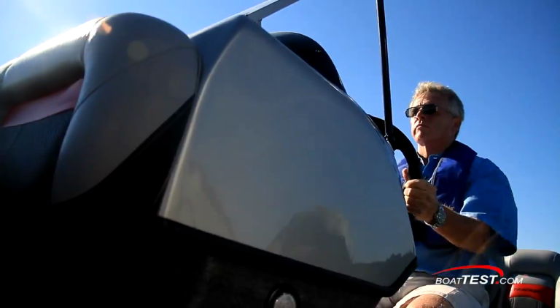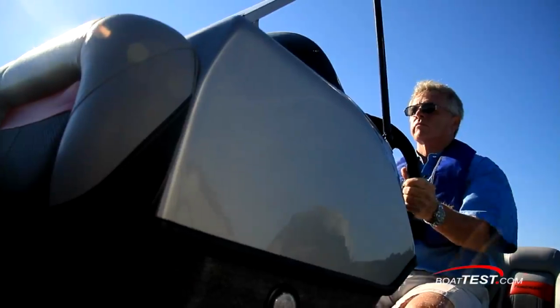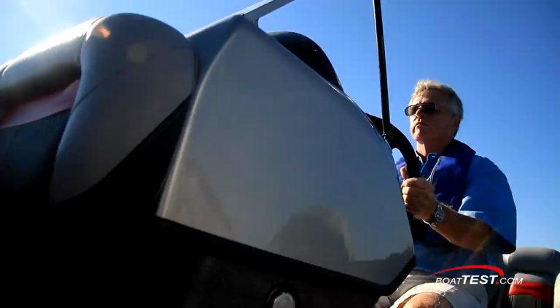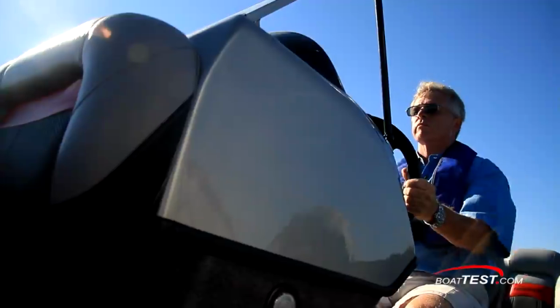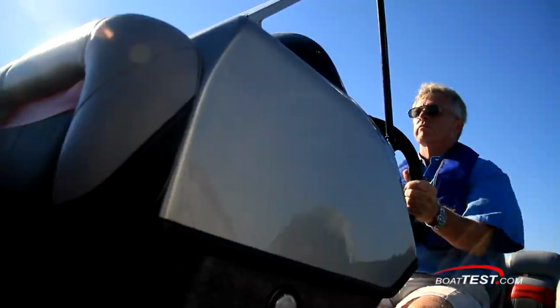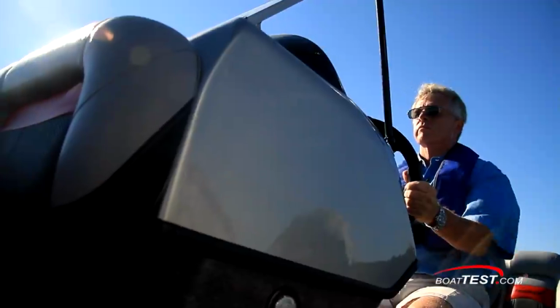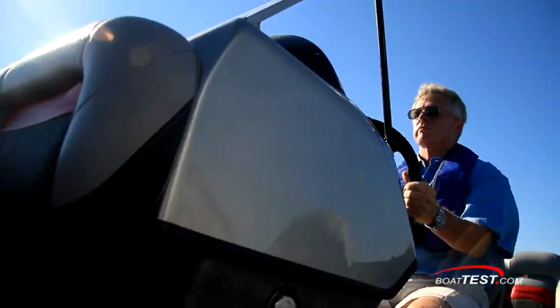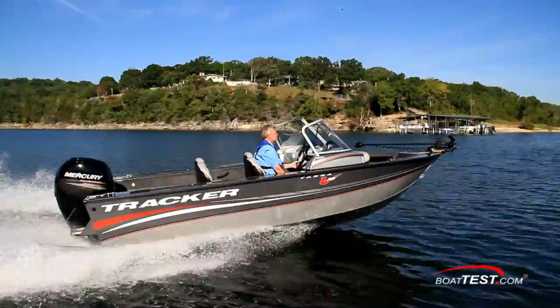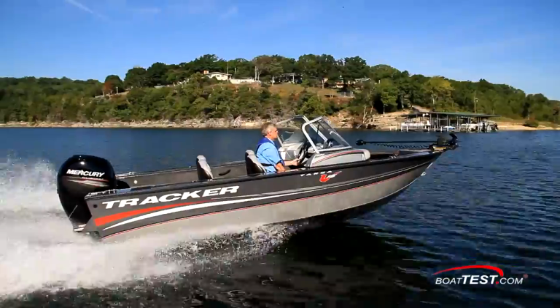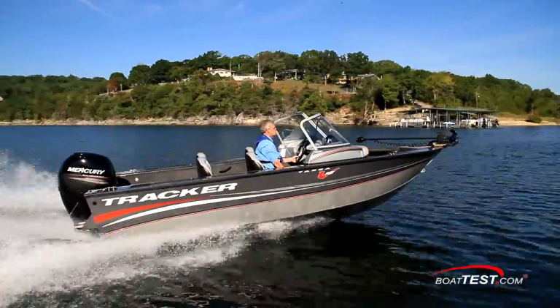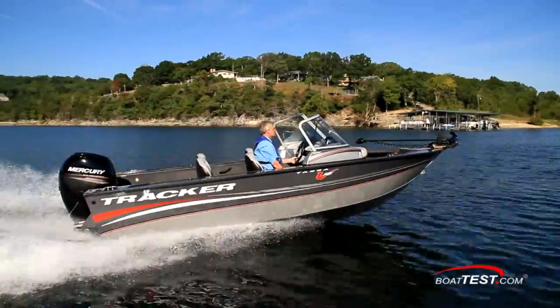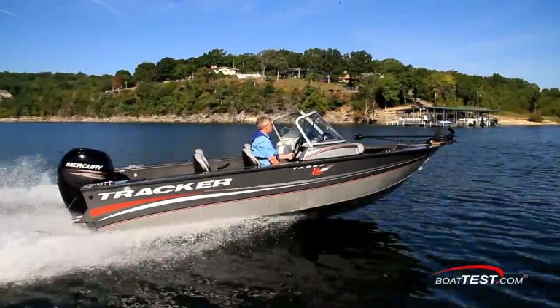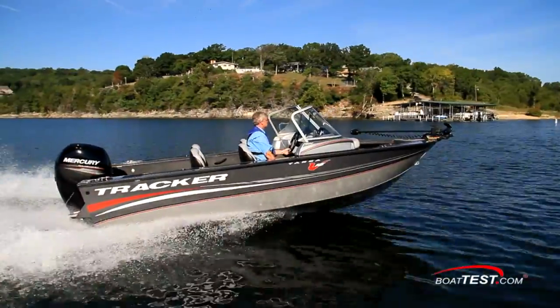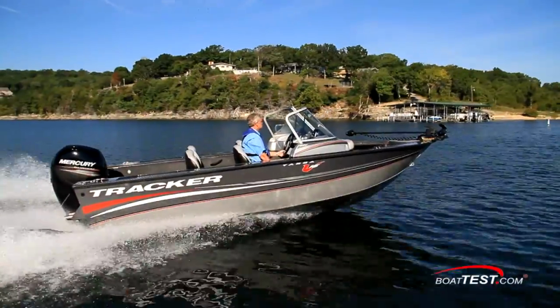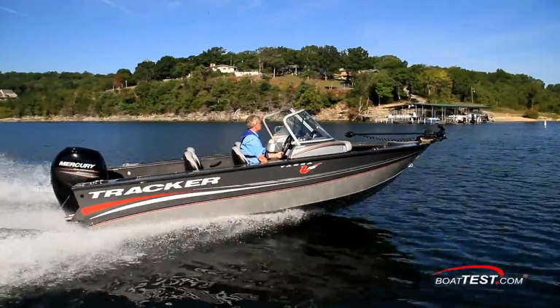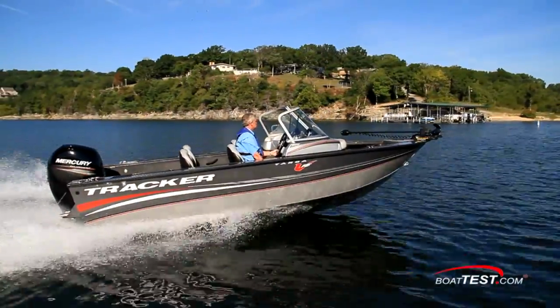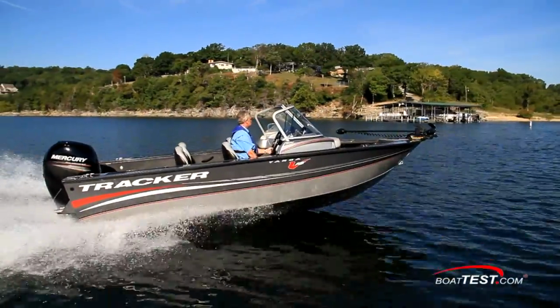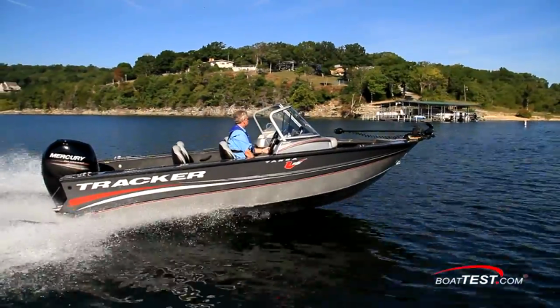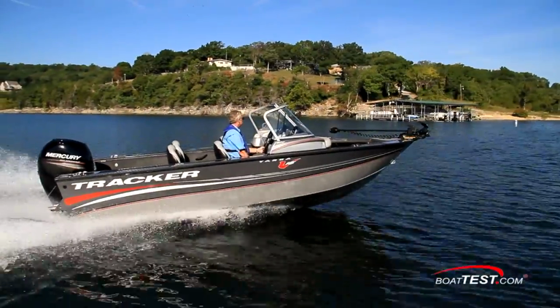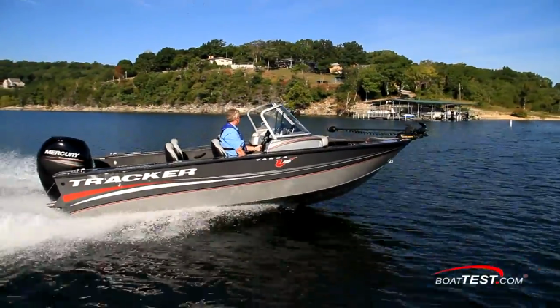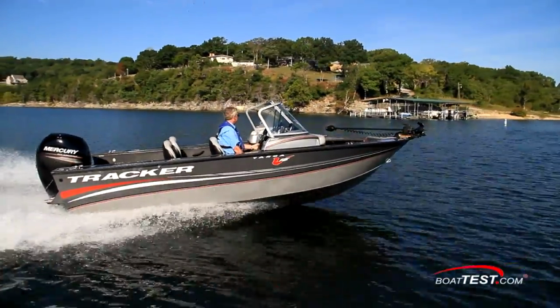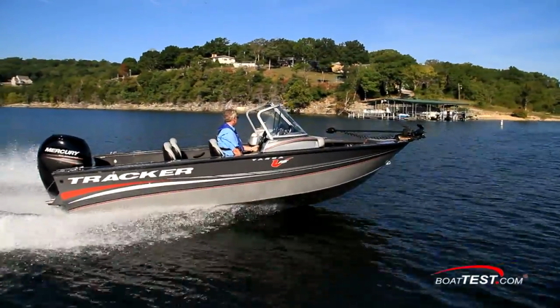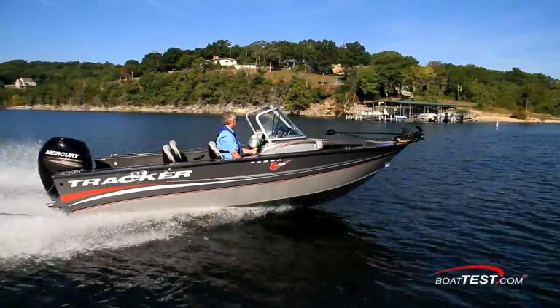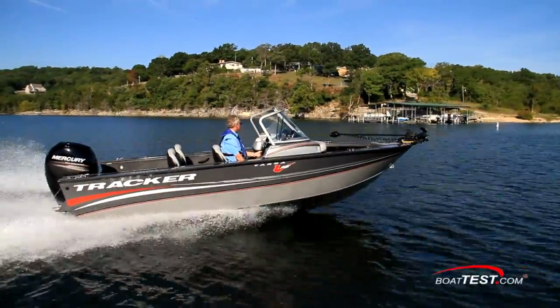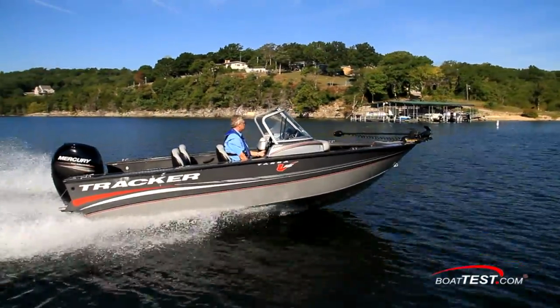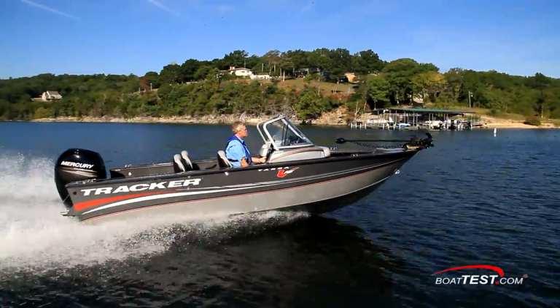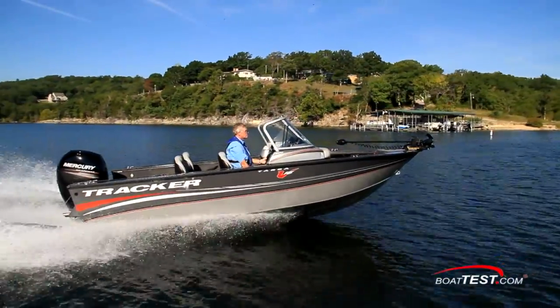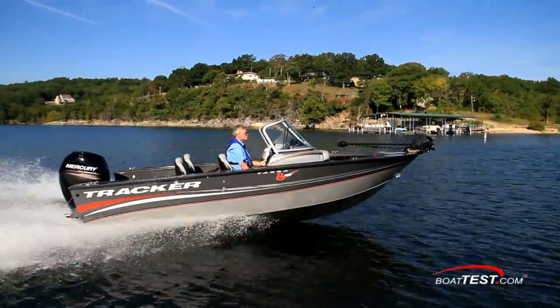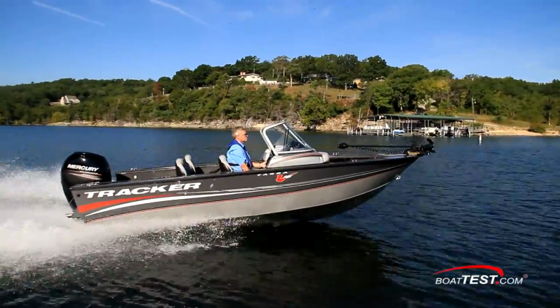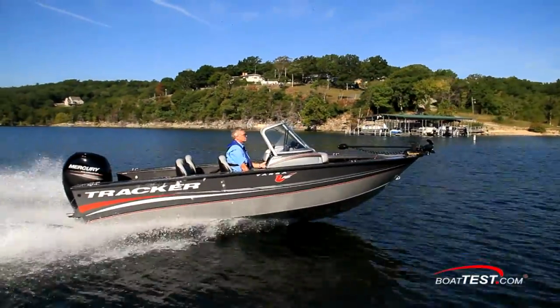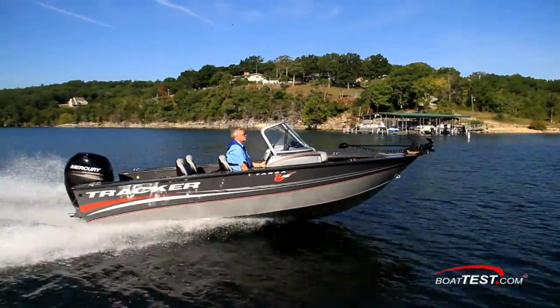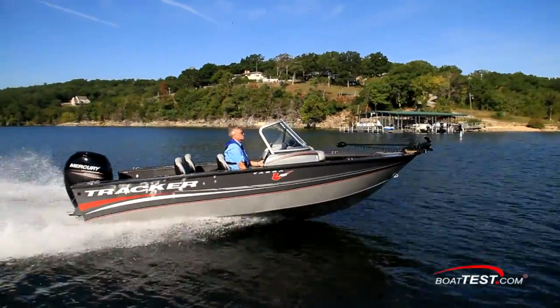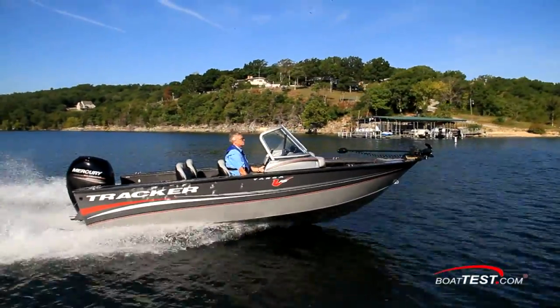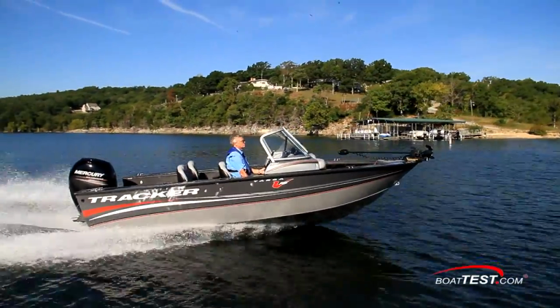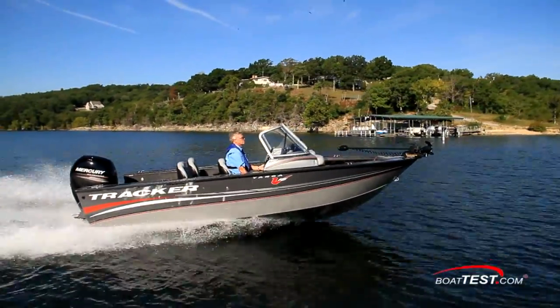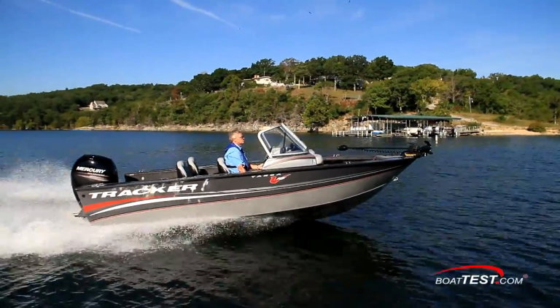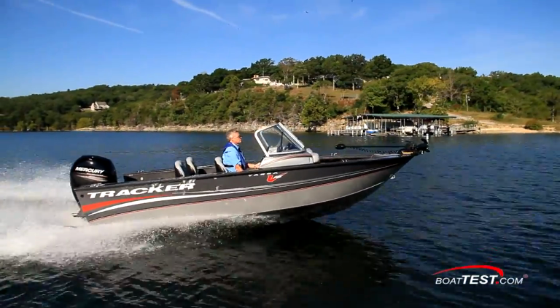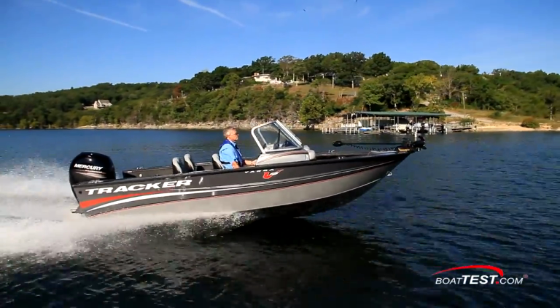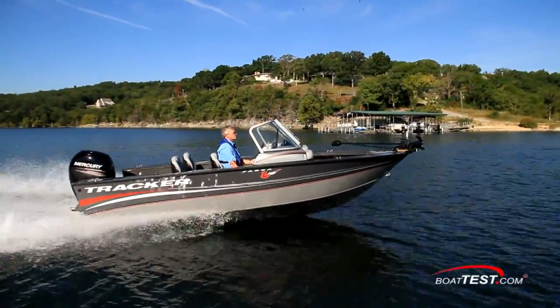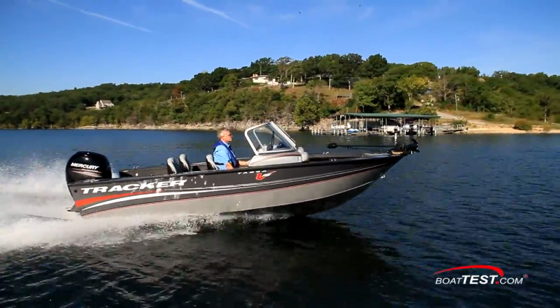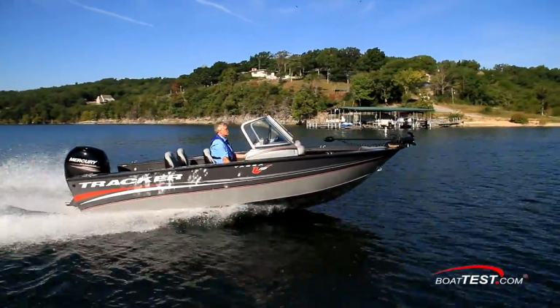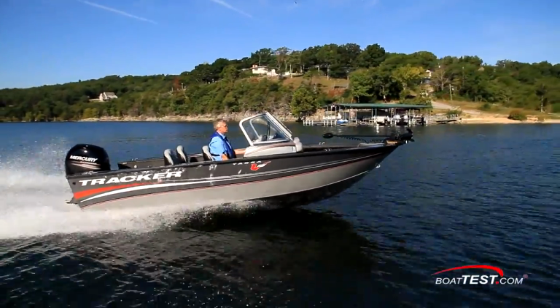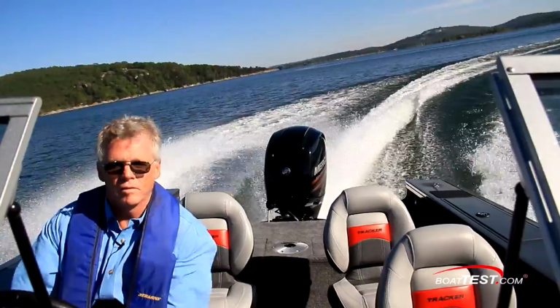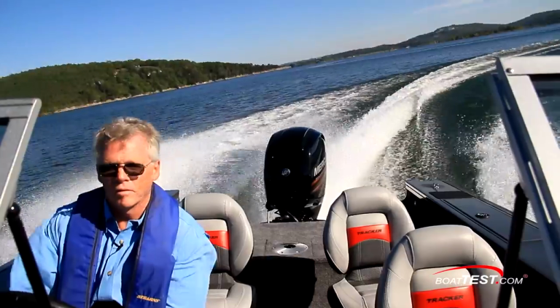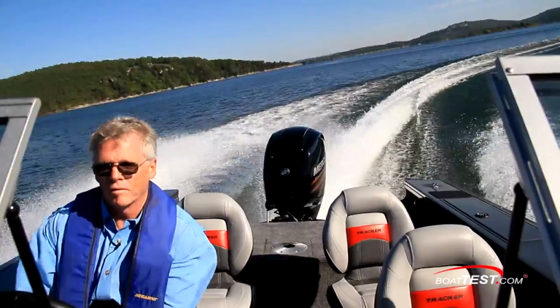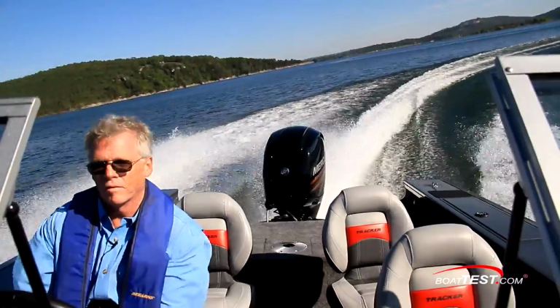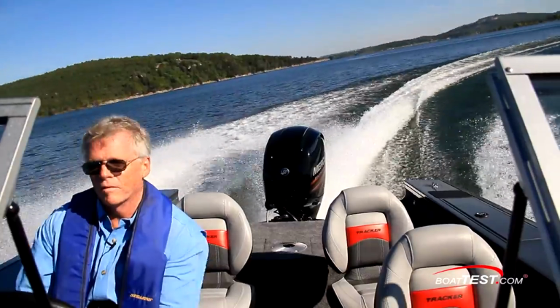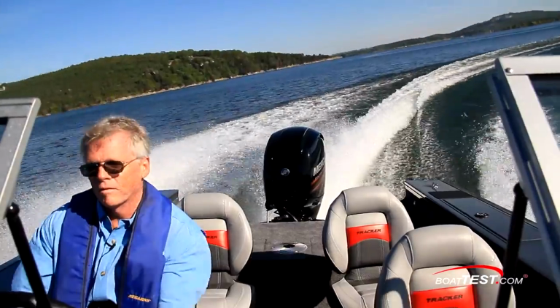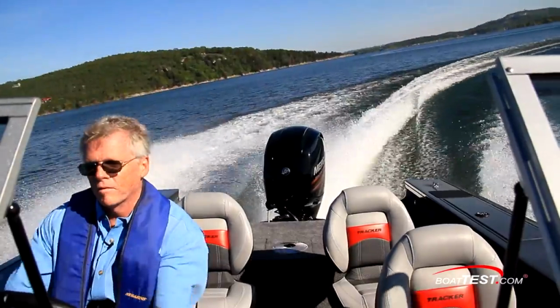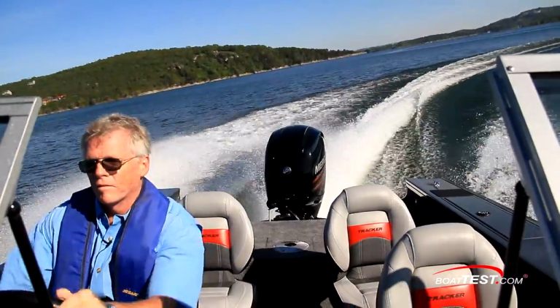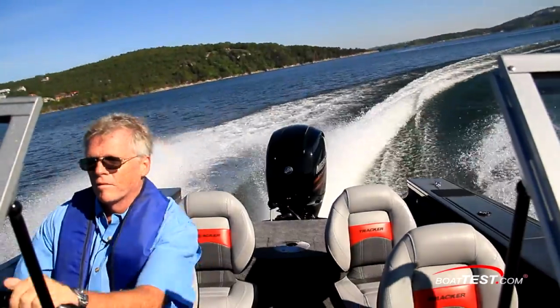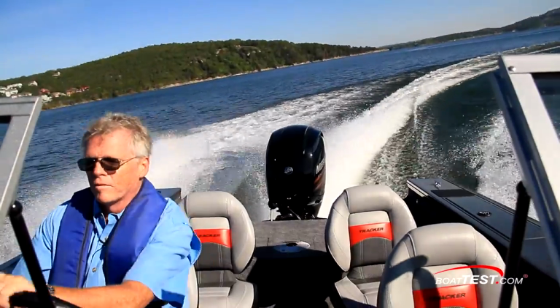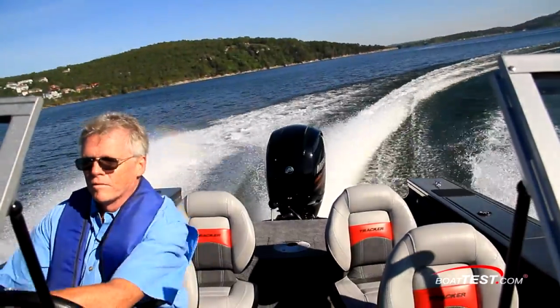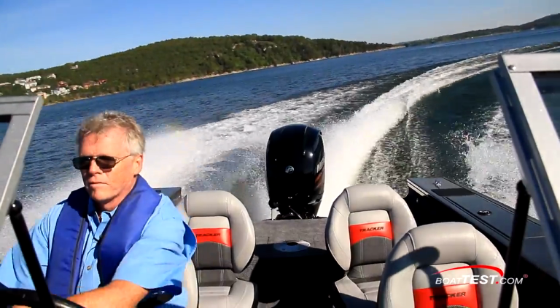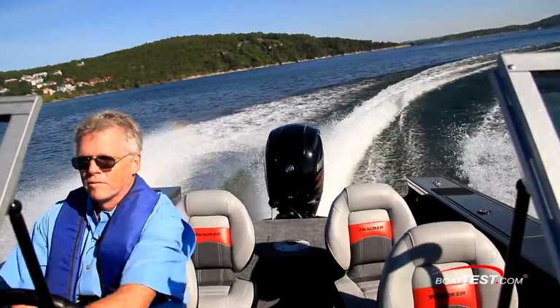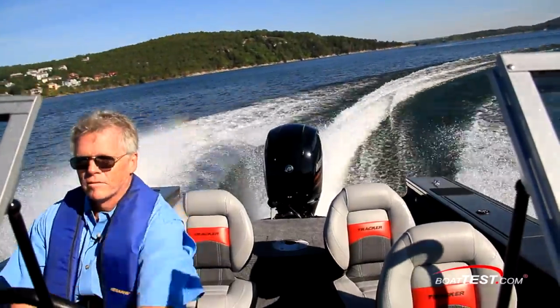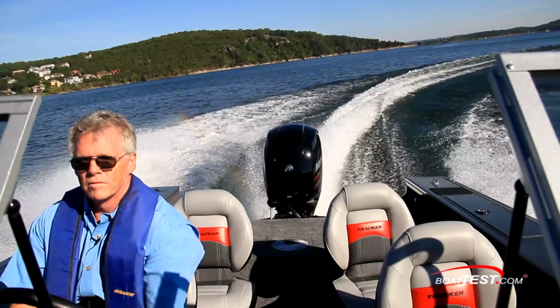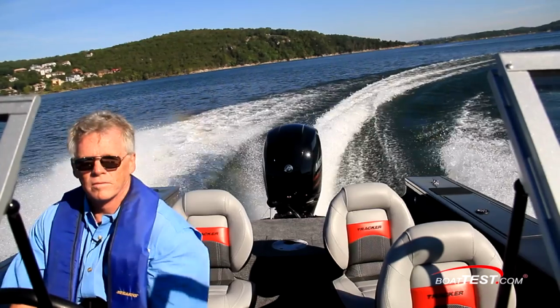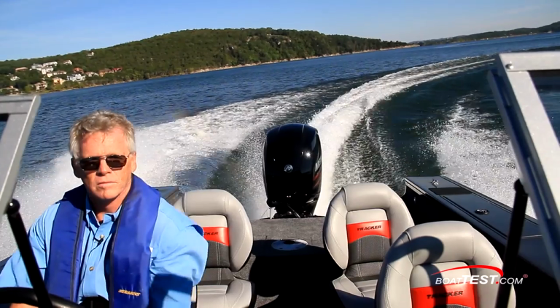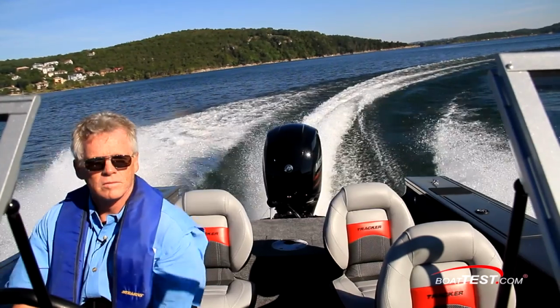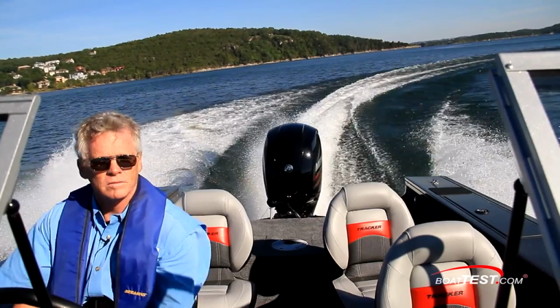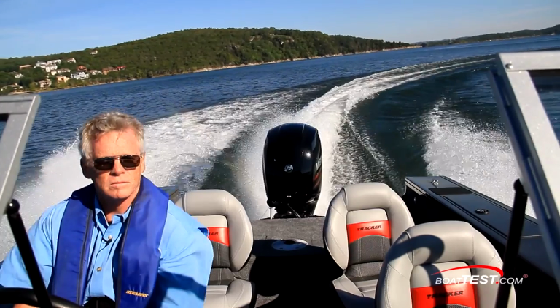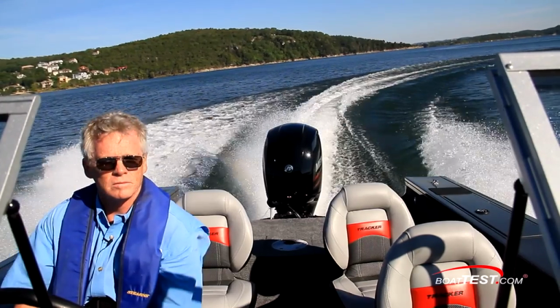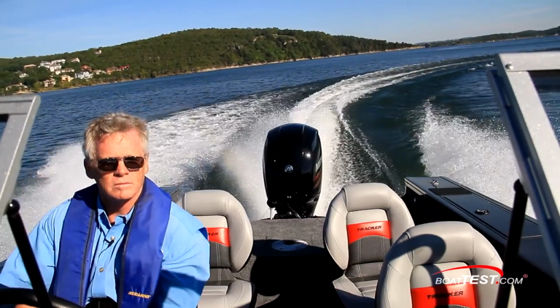That's my full look at the Tracker Targa V18WT. For BoatTest.com, I'm Captain Steve. We'll see you on the water.